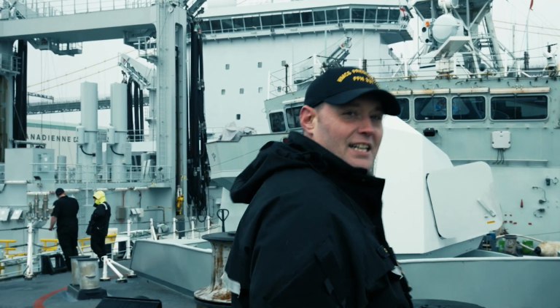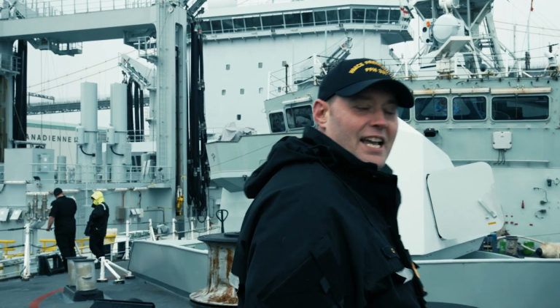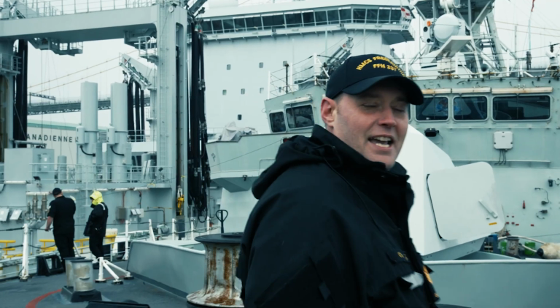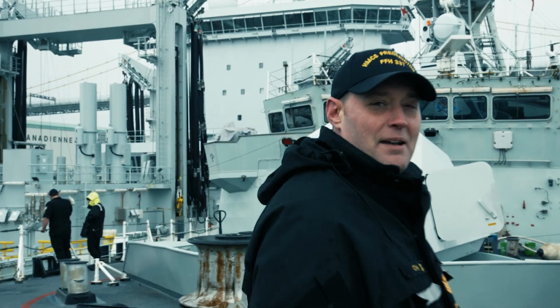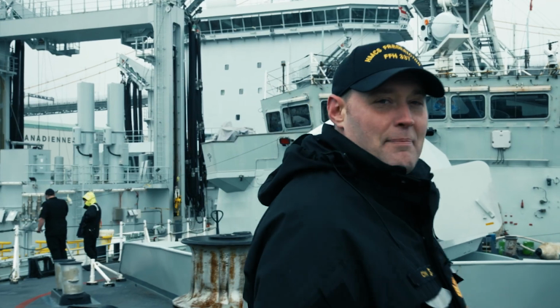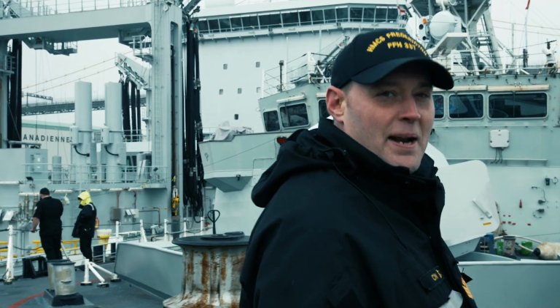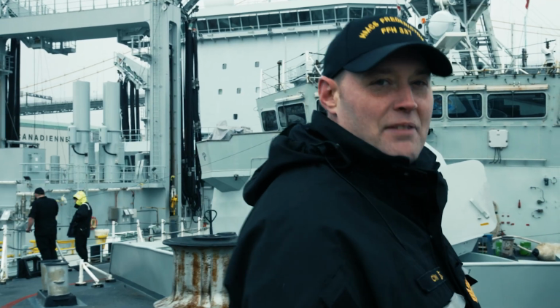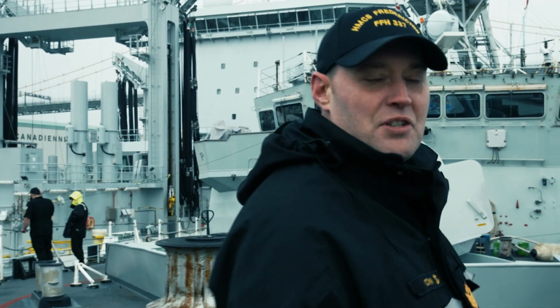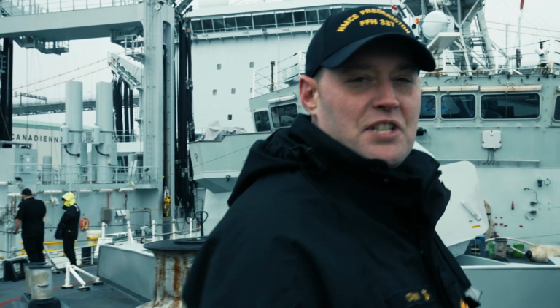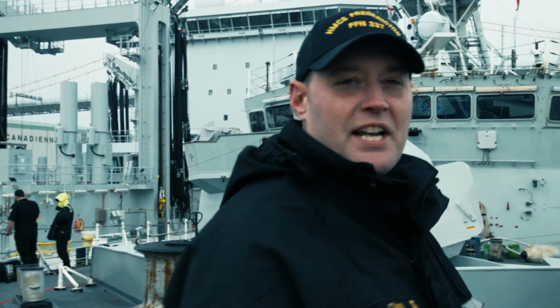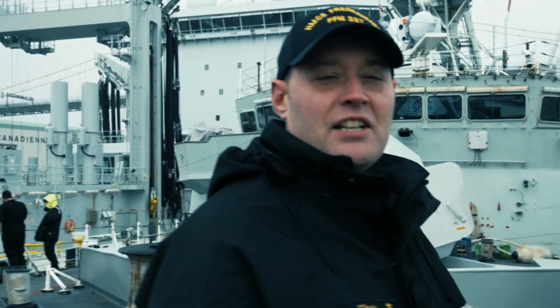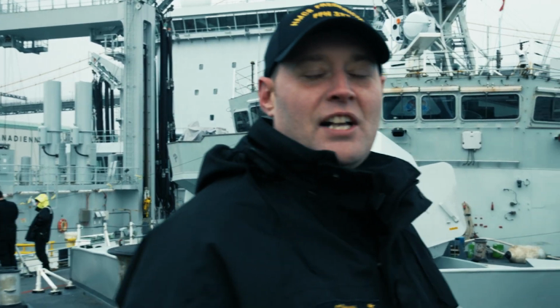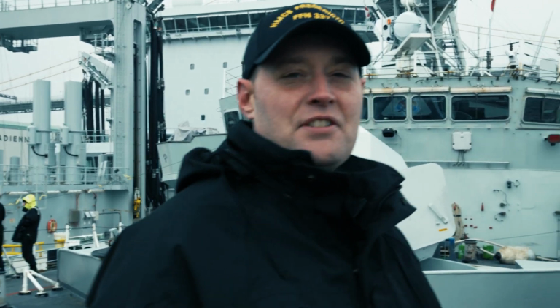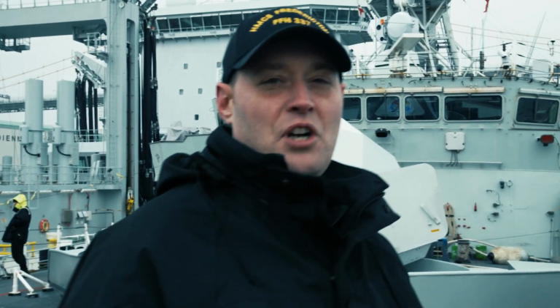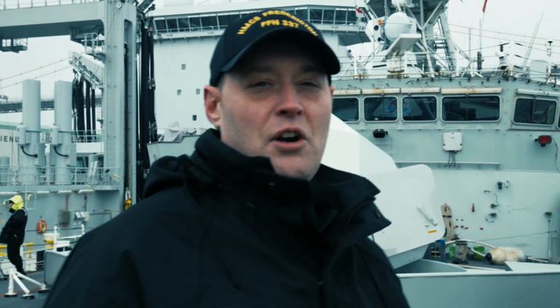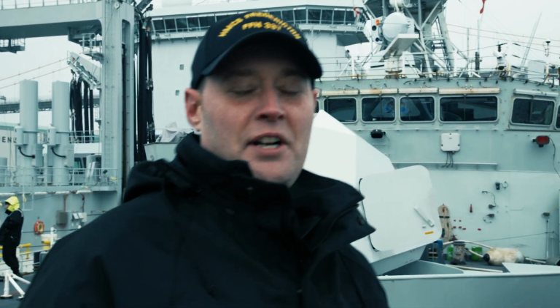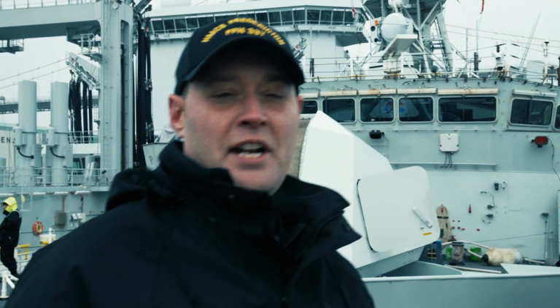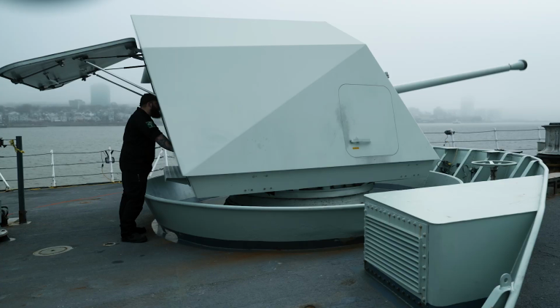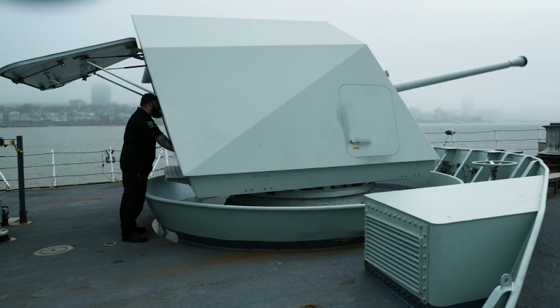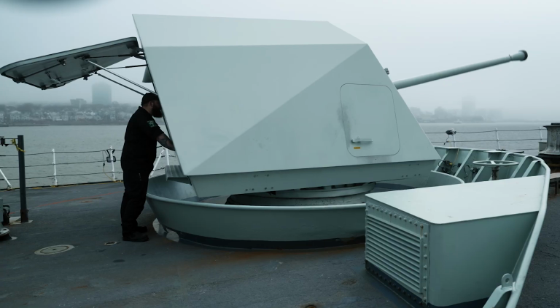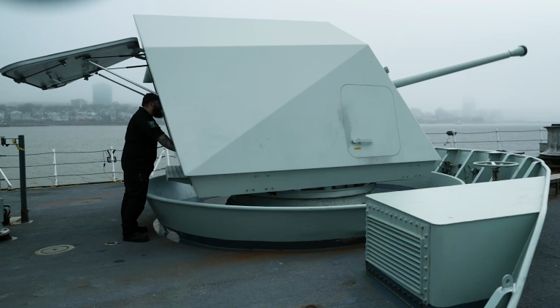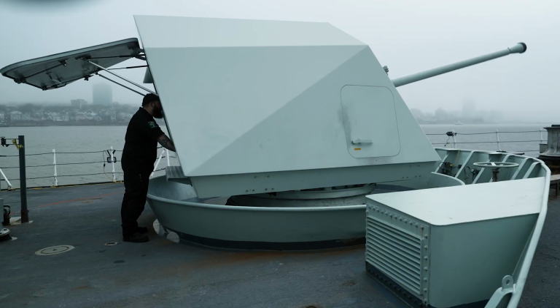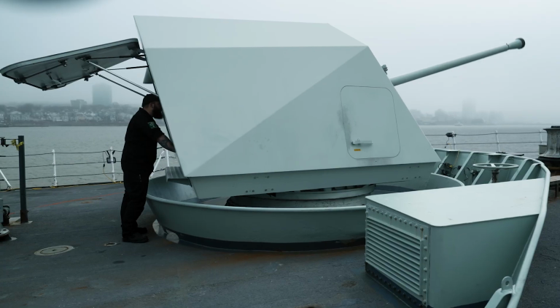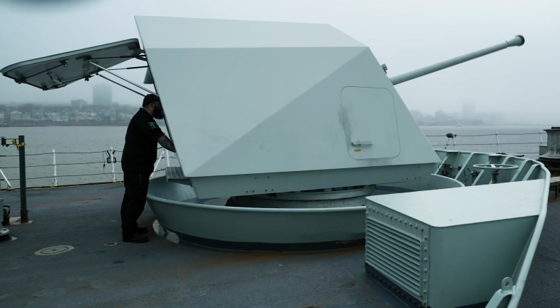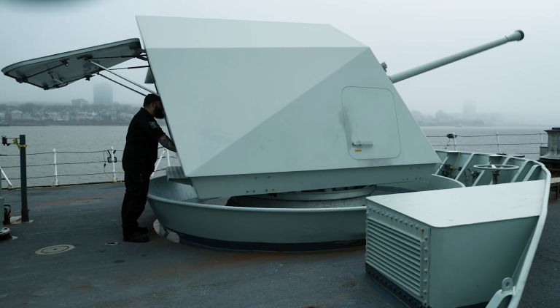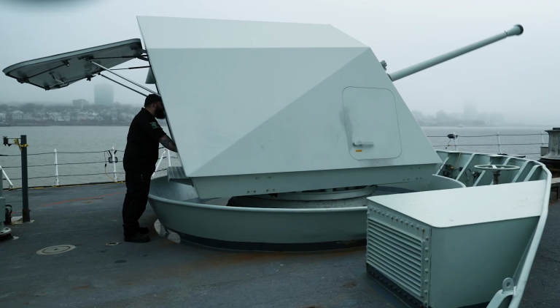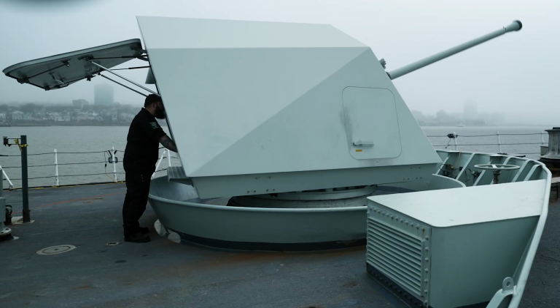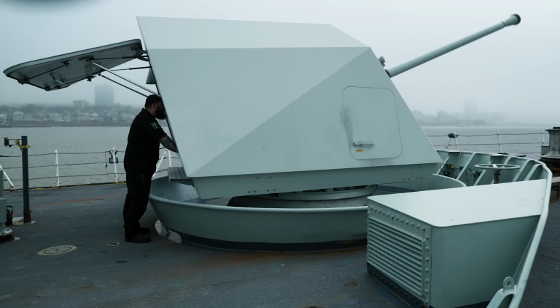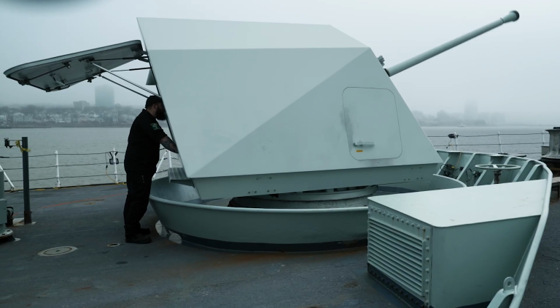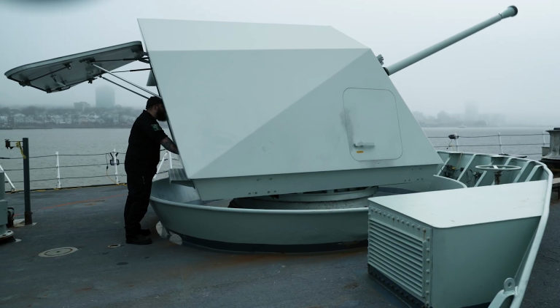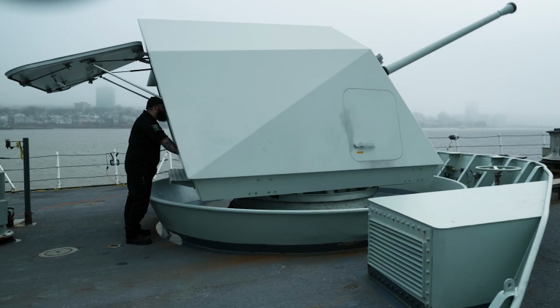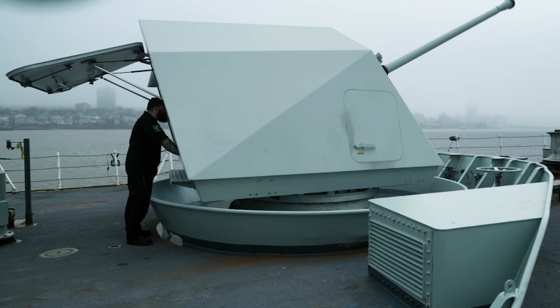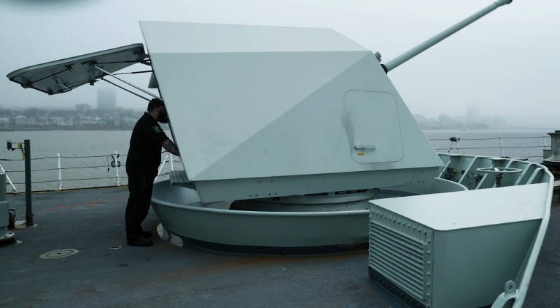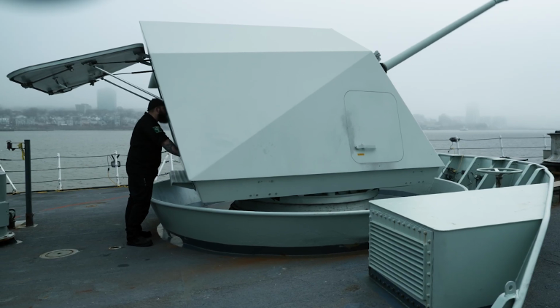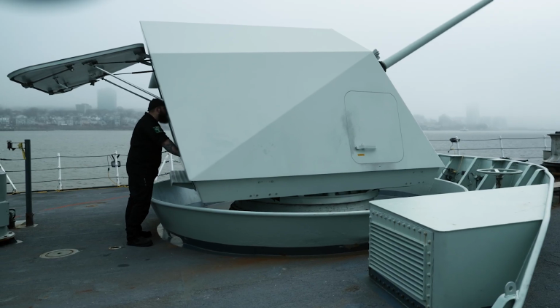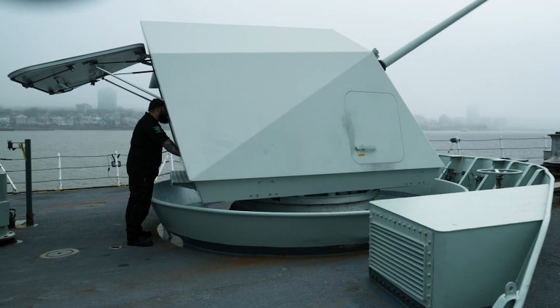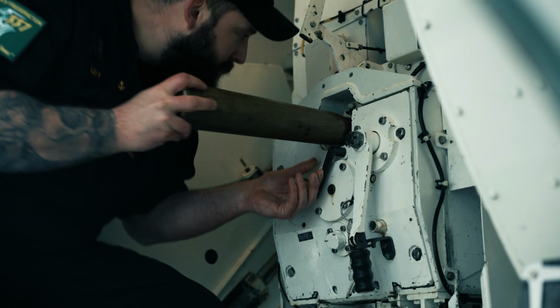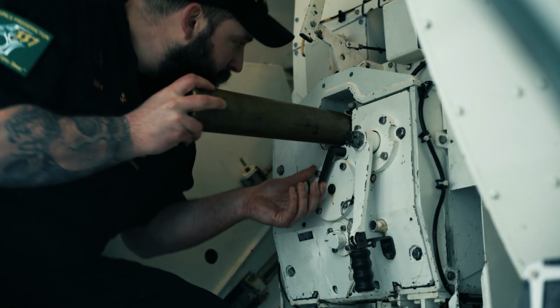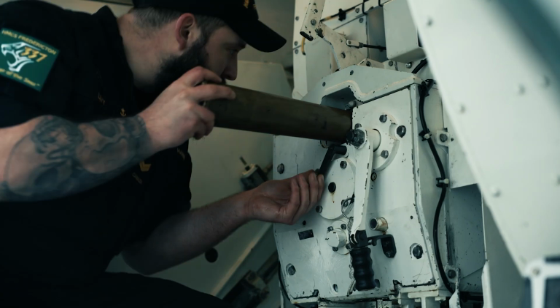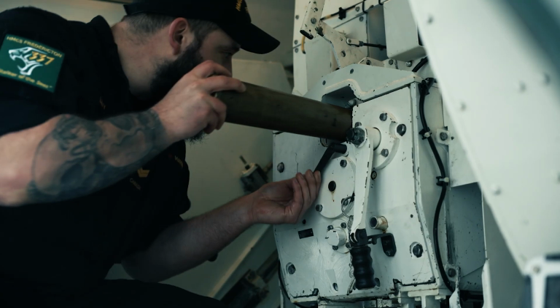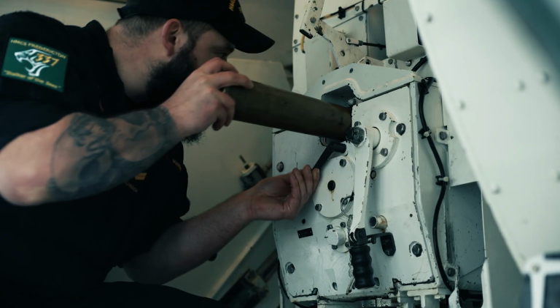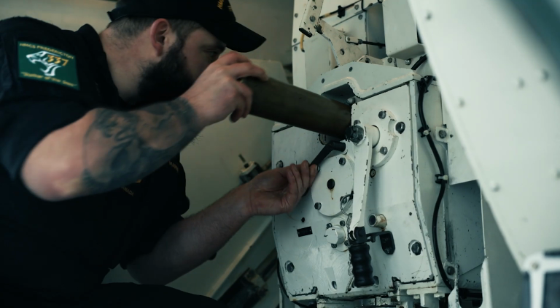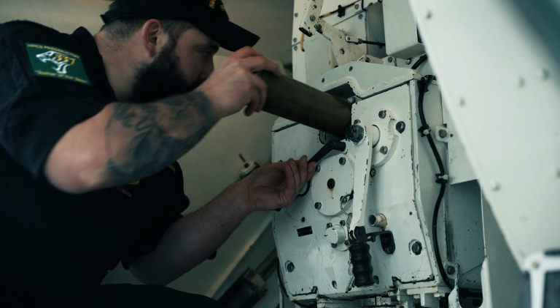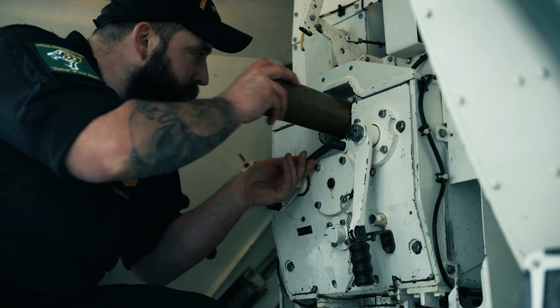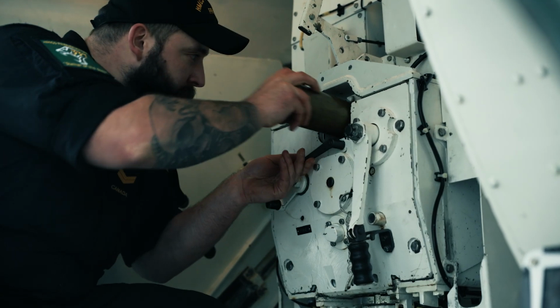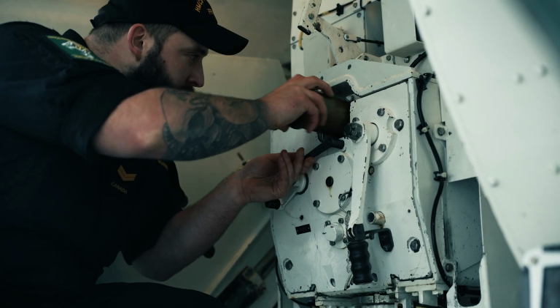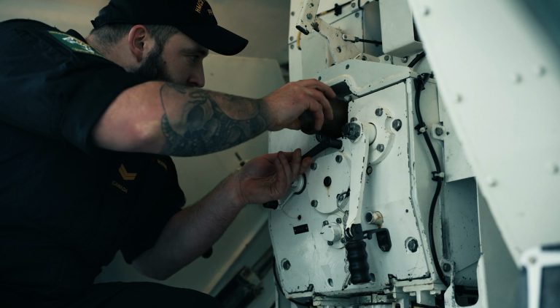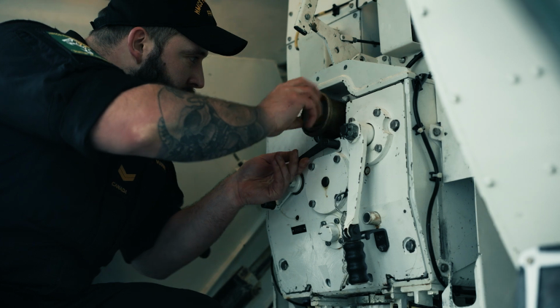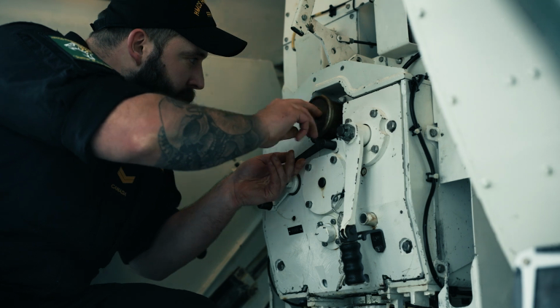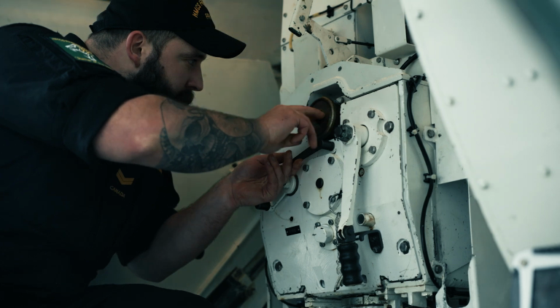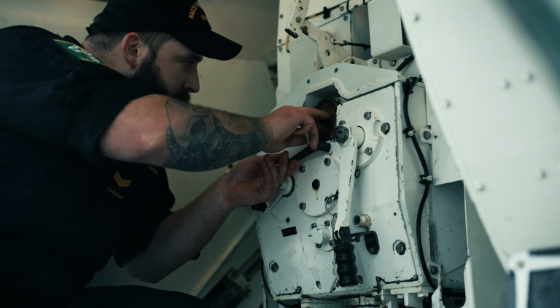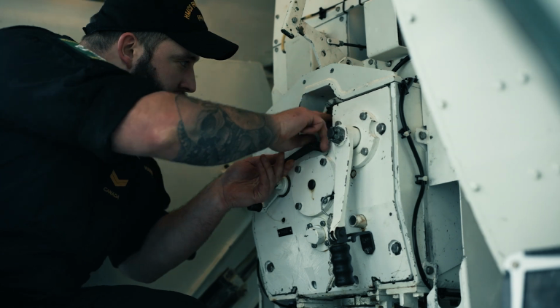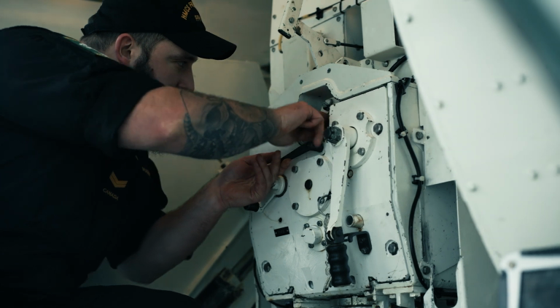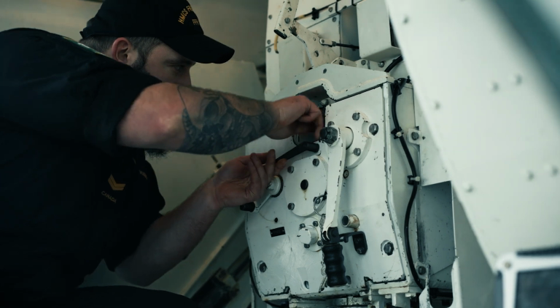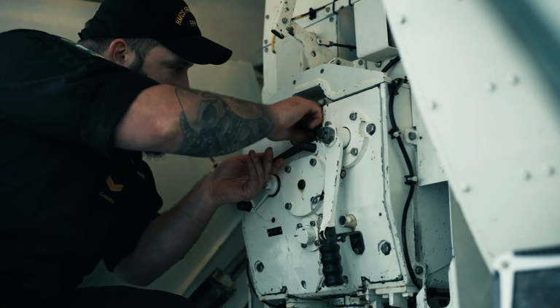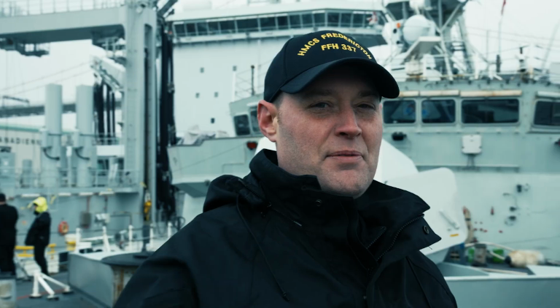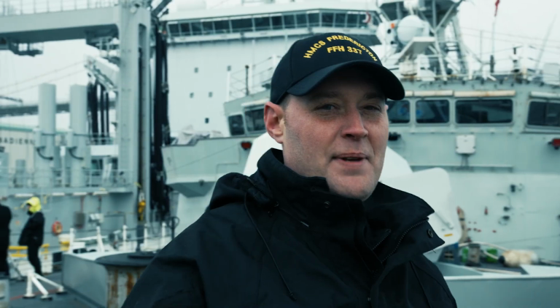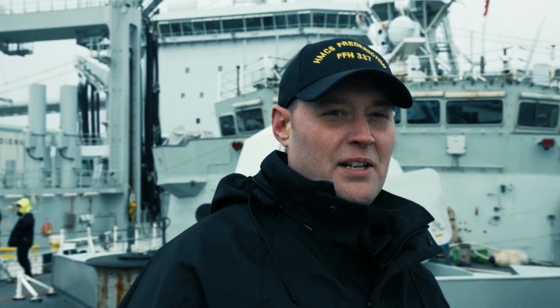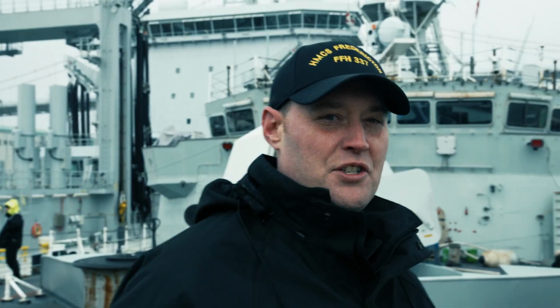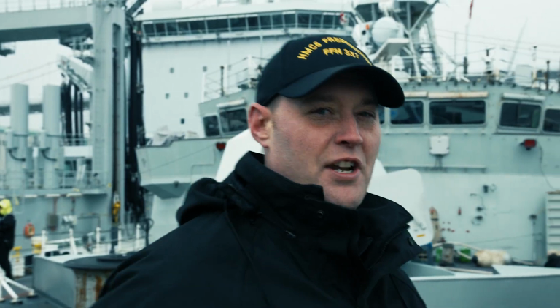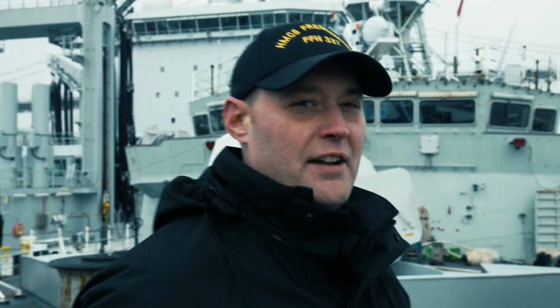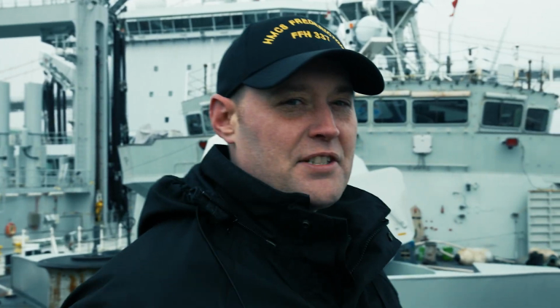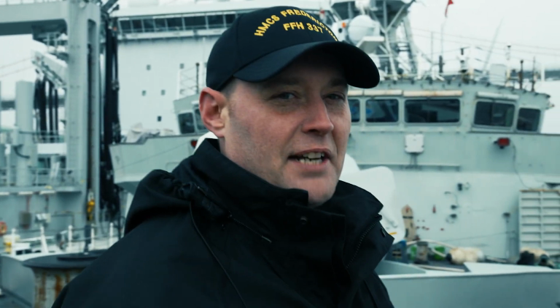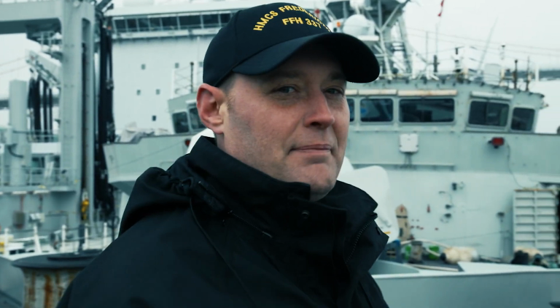Hey, I'm Petty Officer 2nd Class Cronin. I'm going to do a functional check on the 57mm with Sailor 1st Class Levy. Come on with me and I'll show you how it's done.